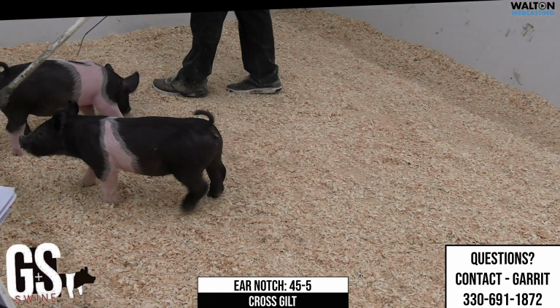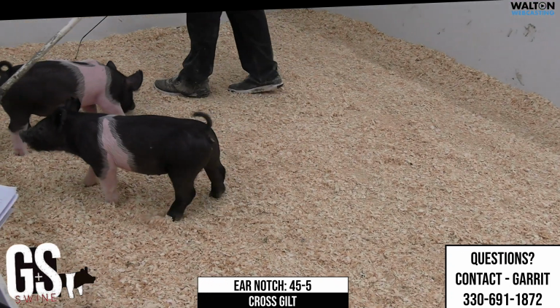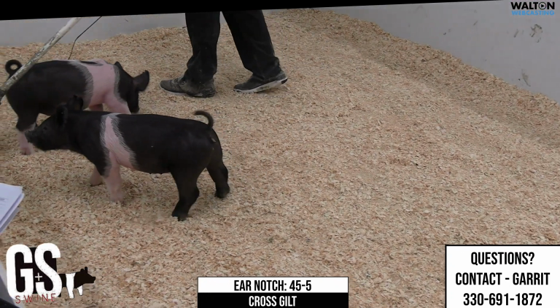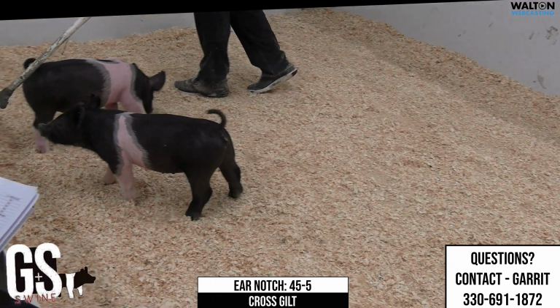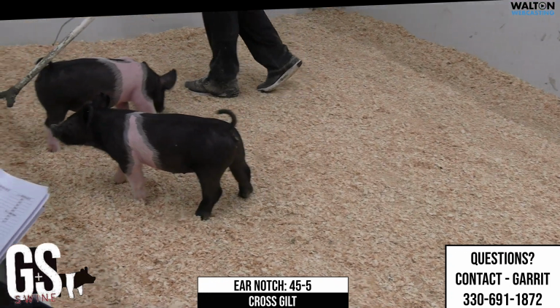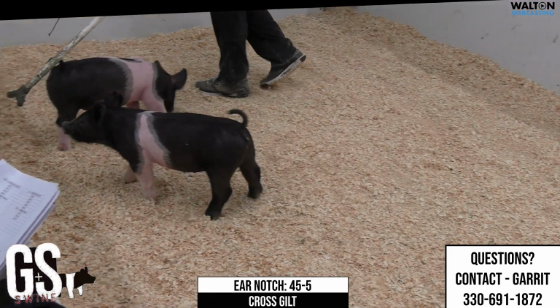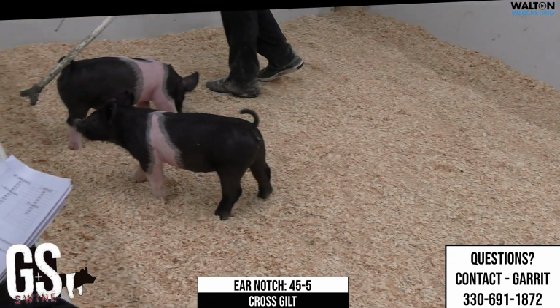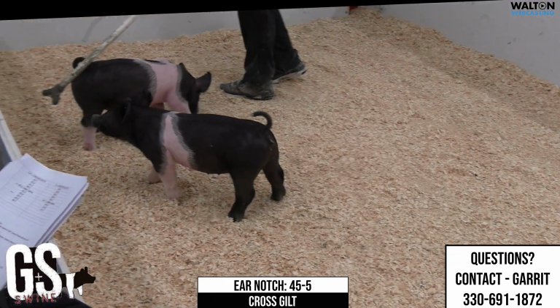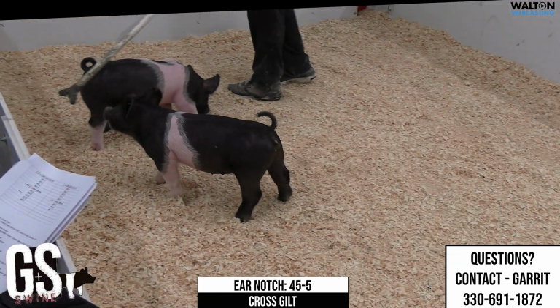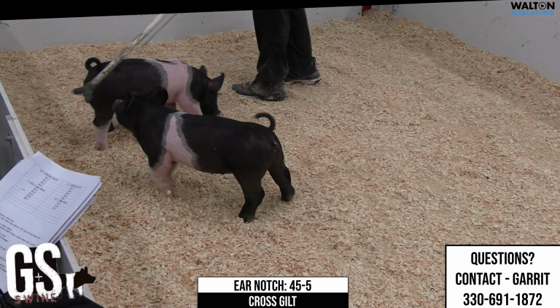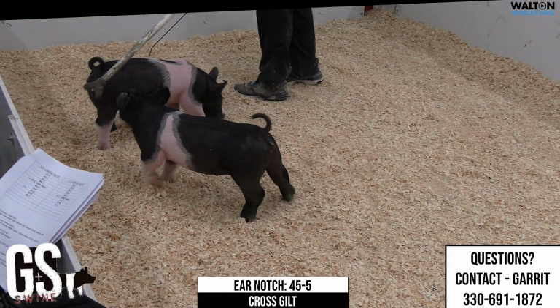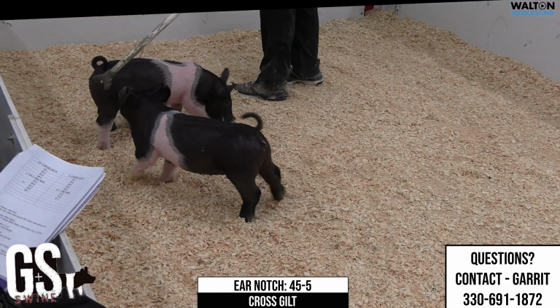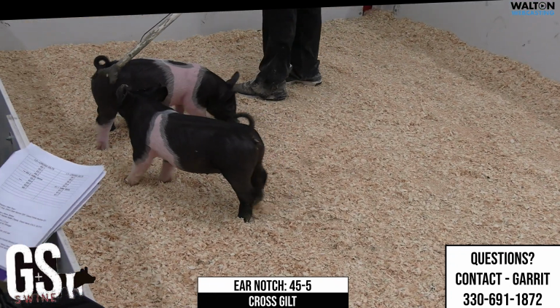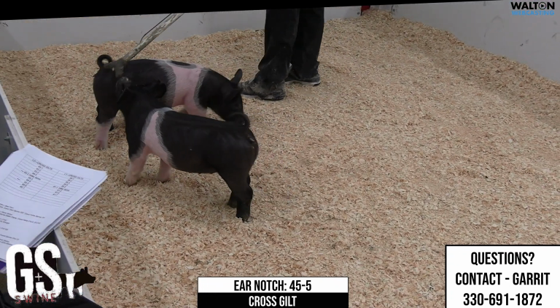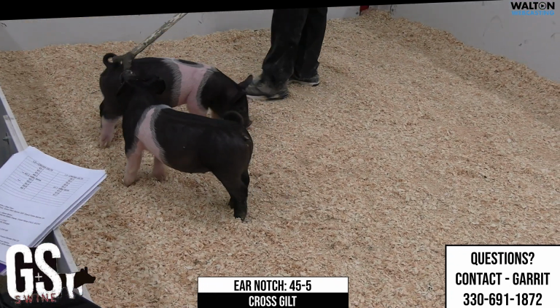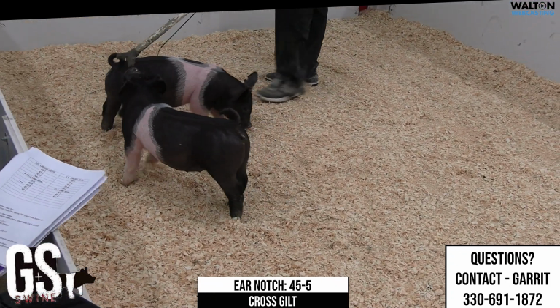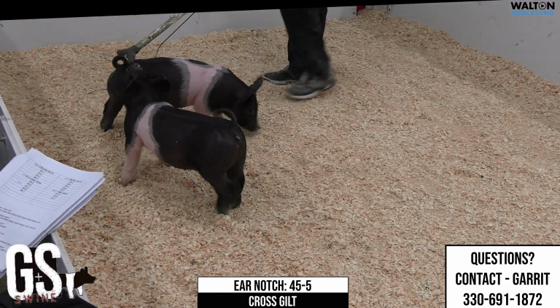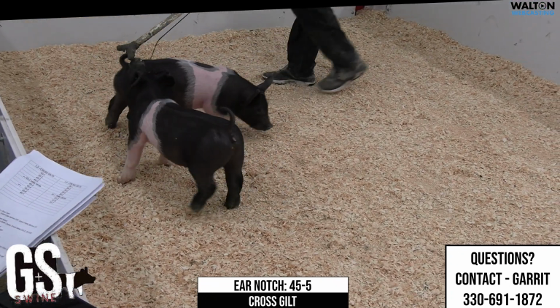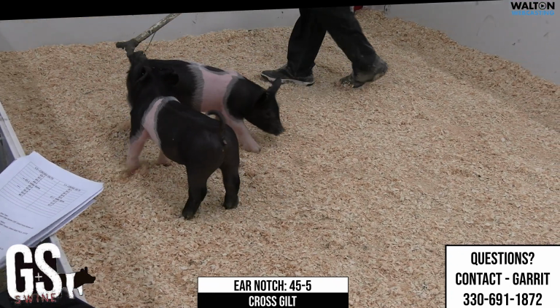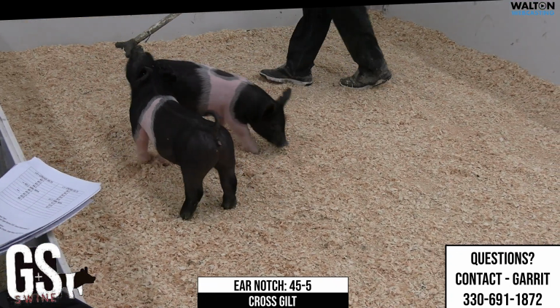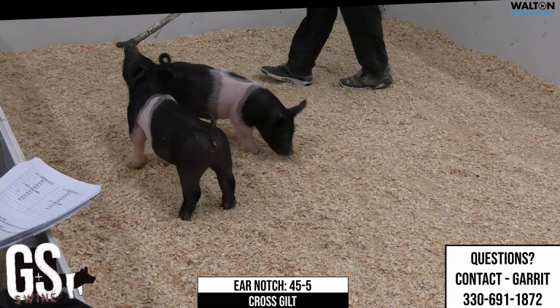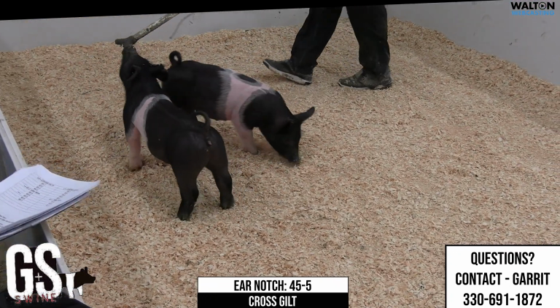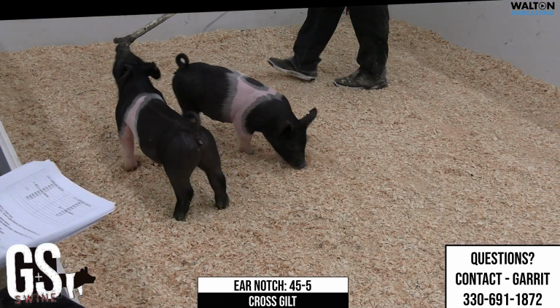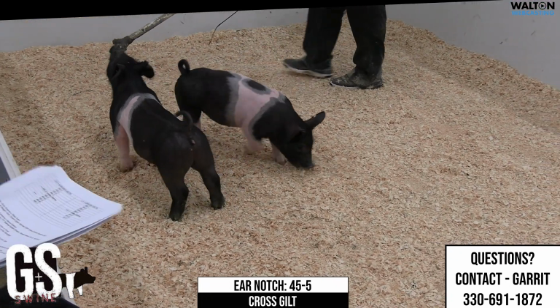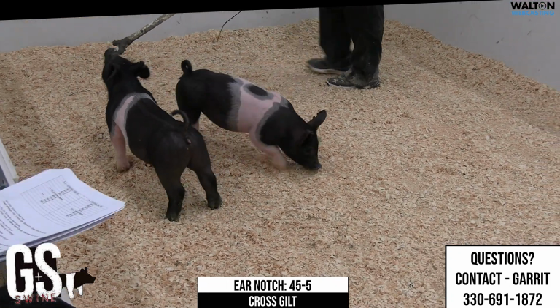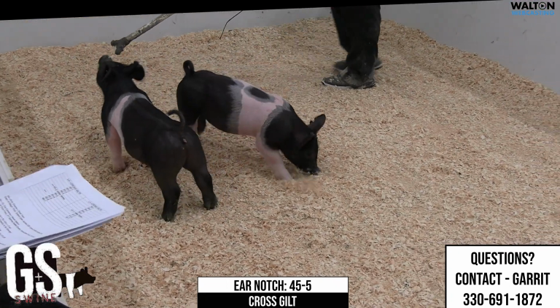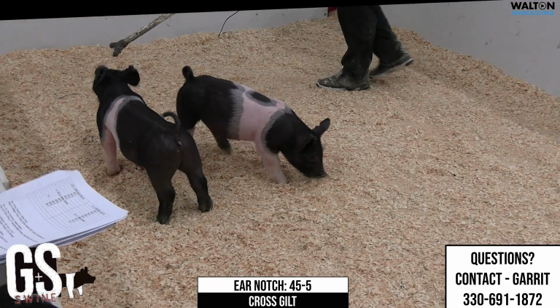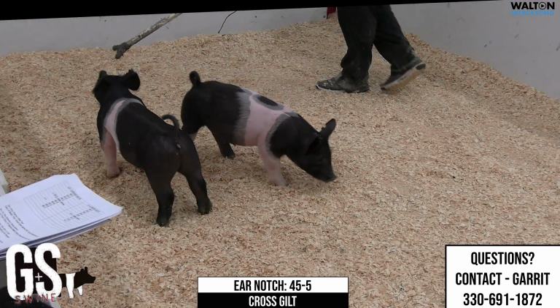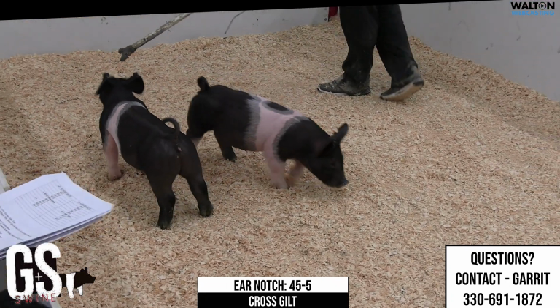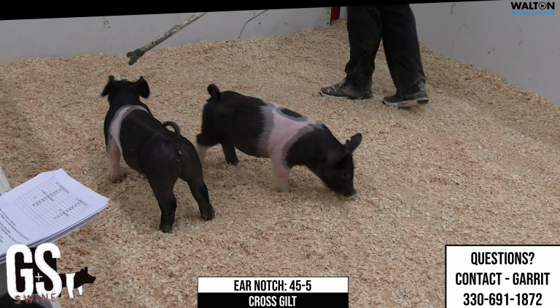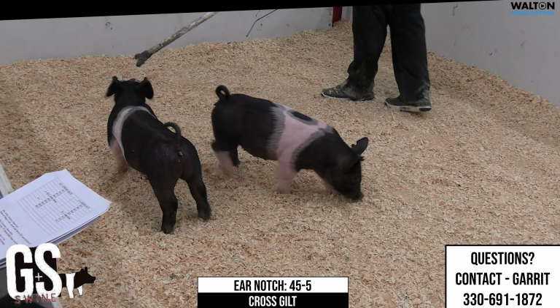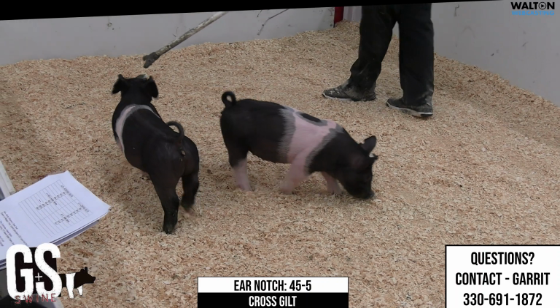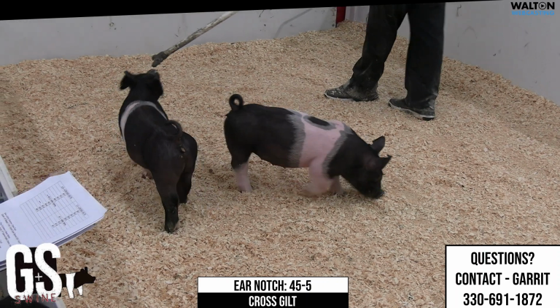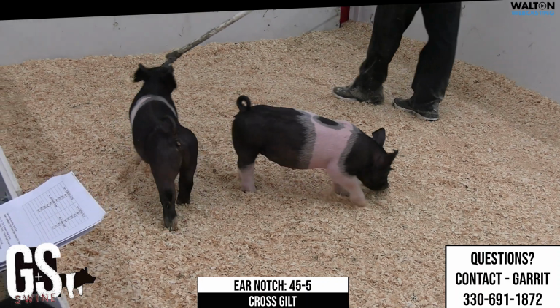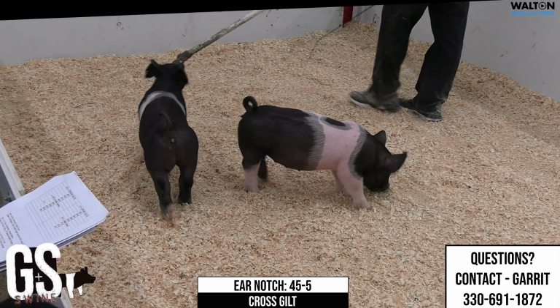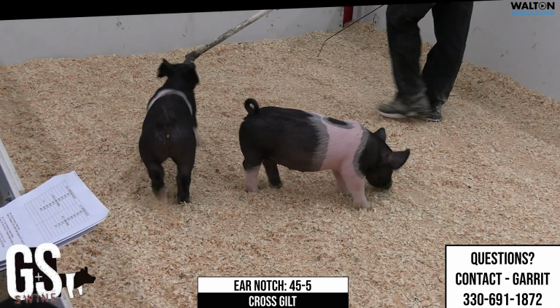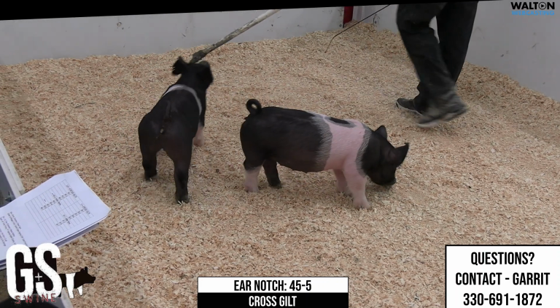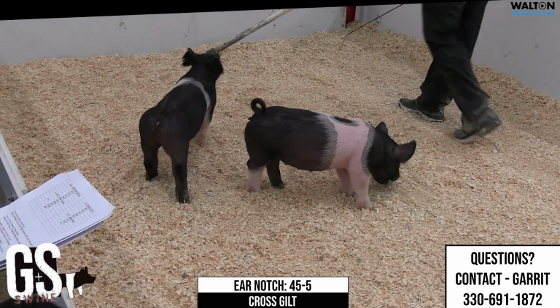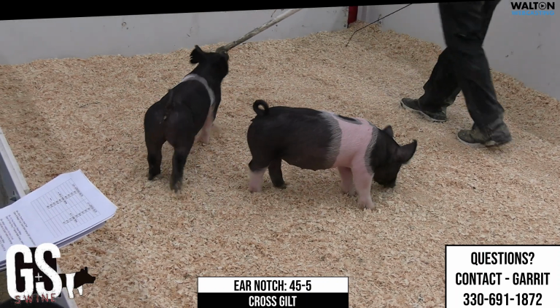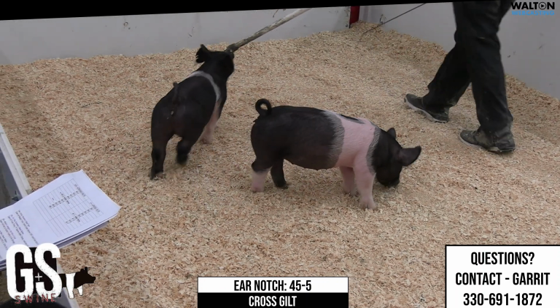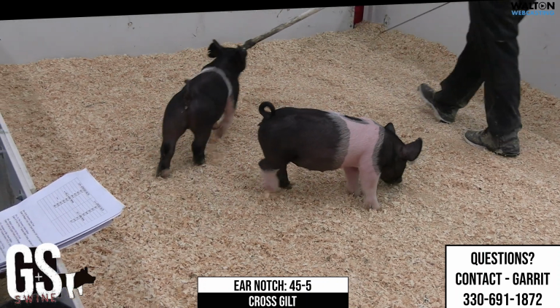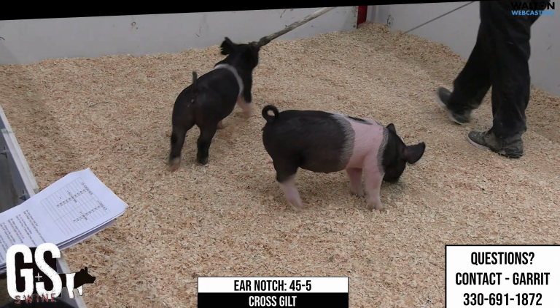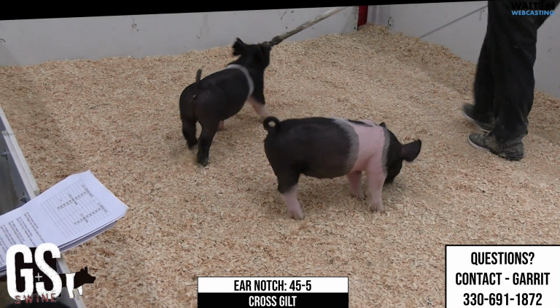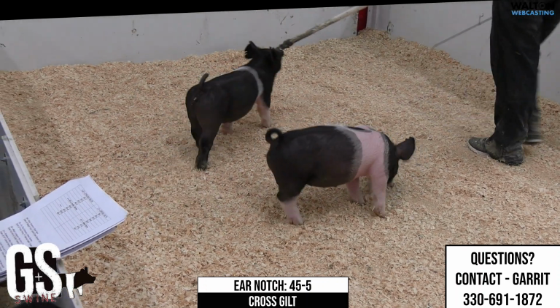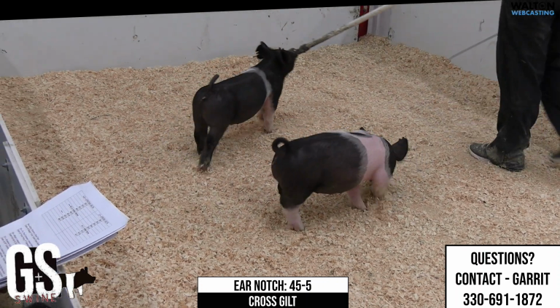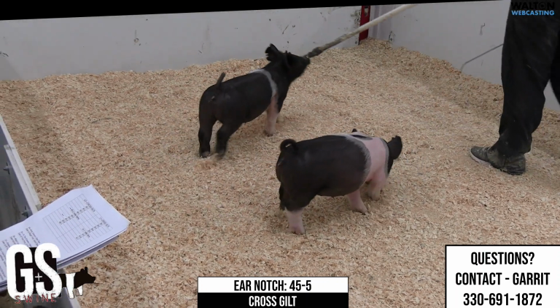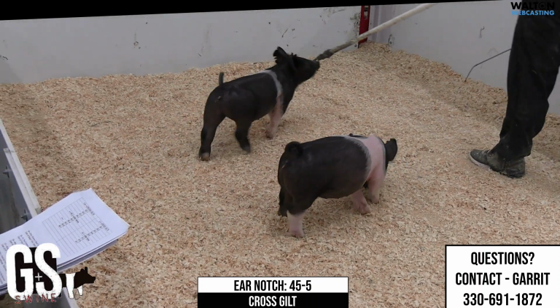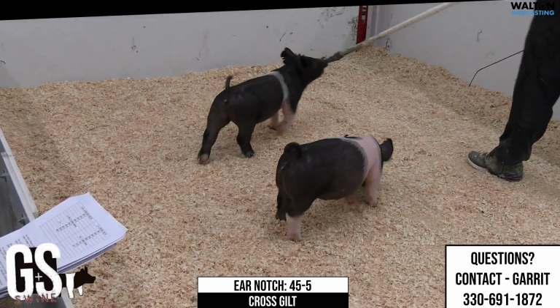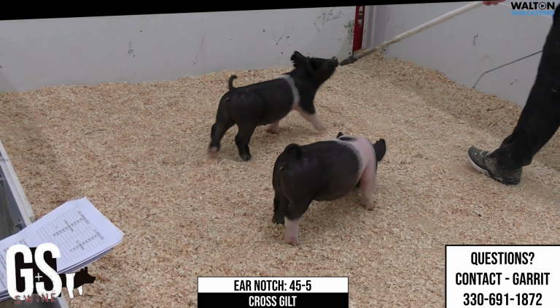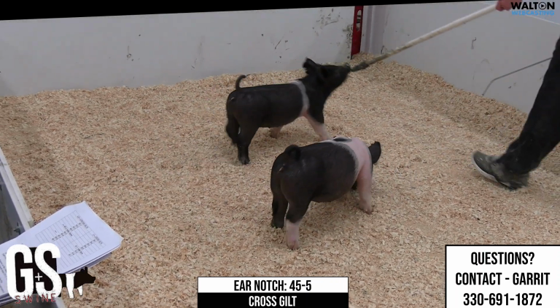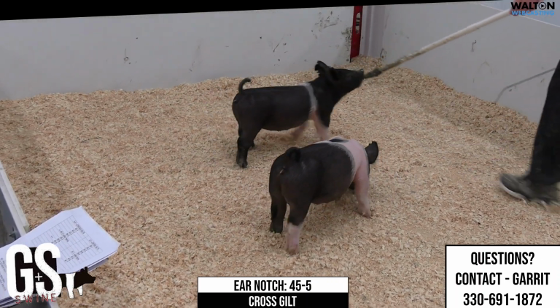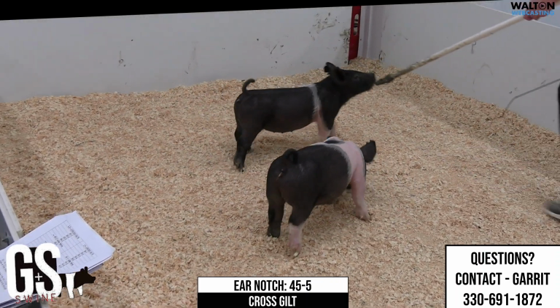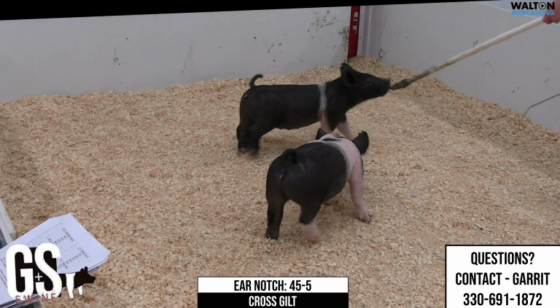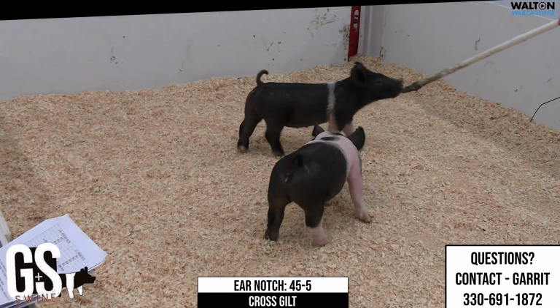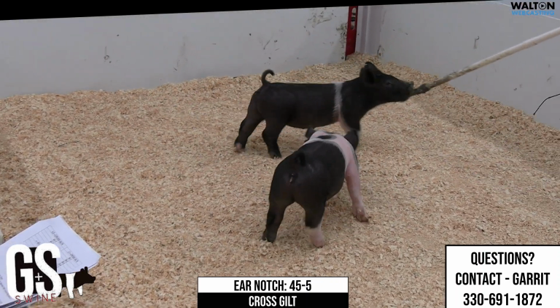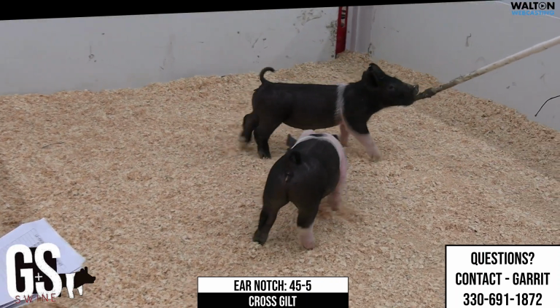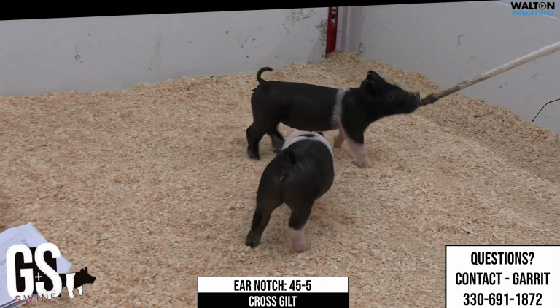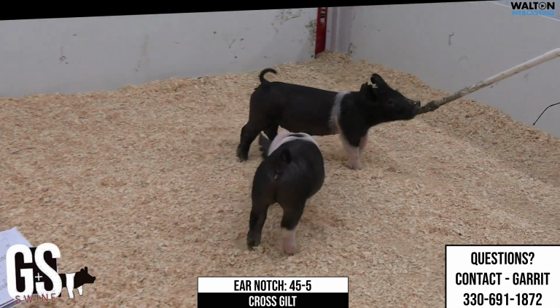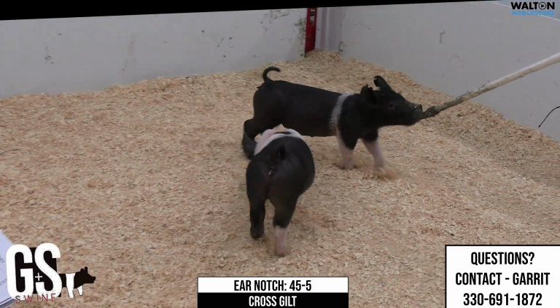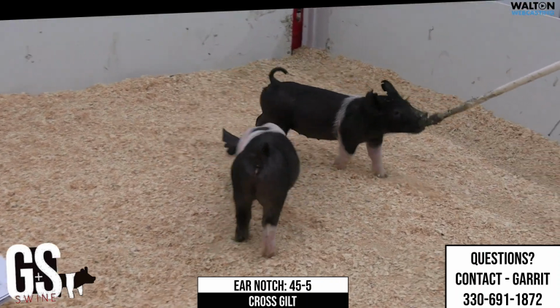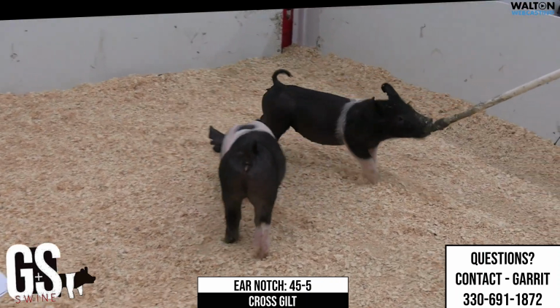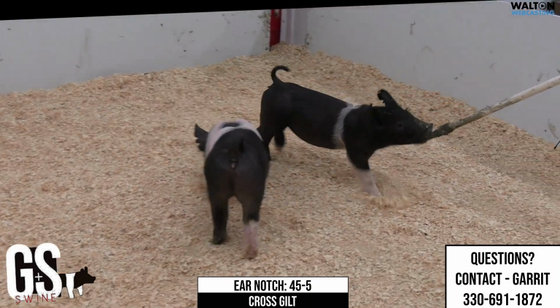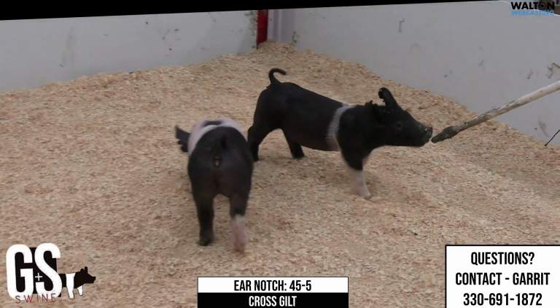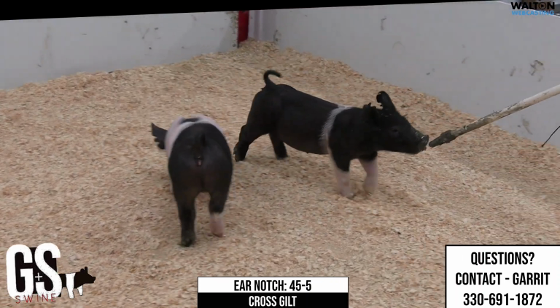We saw some of the males, now we're into these 45-litter gilts, 45-5 crossbred gilts.